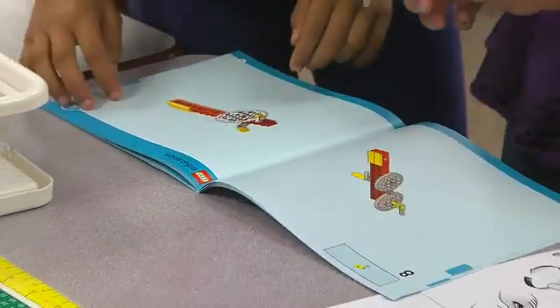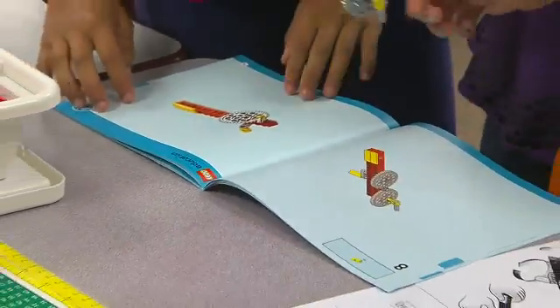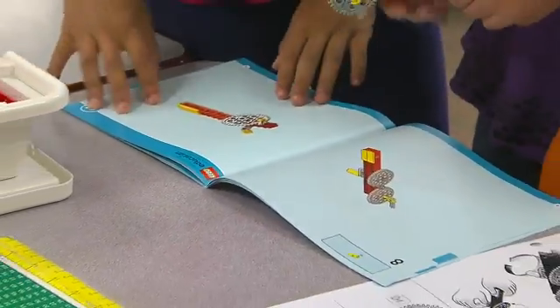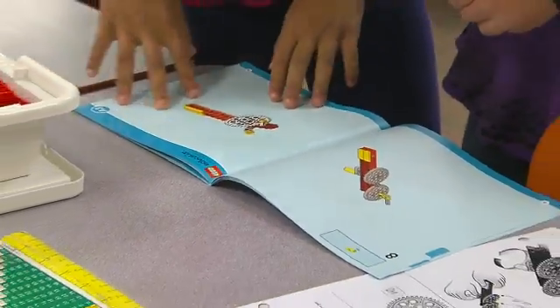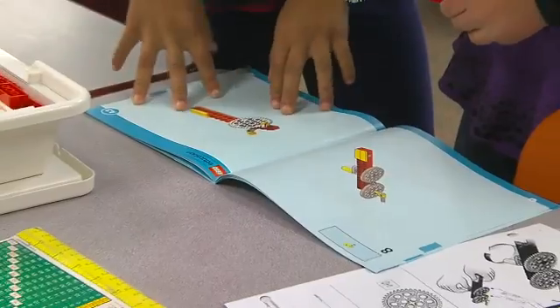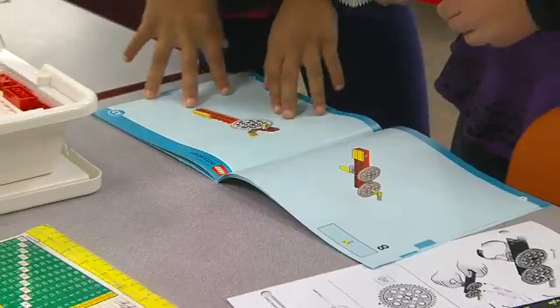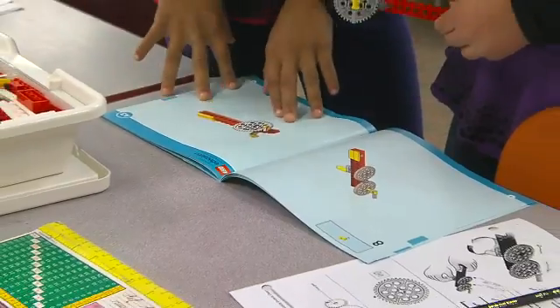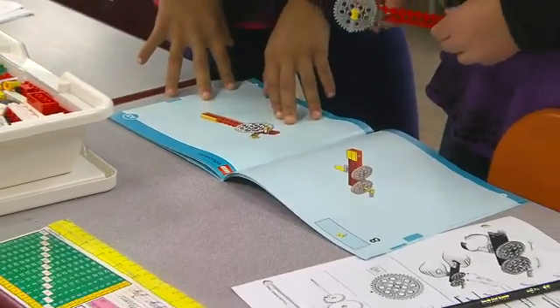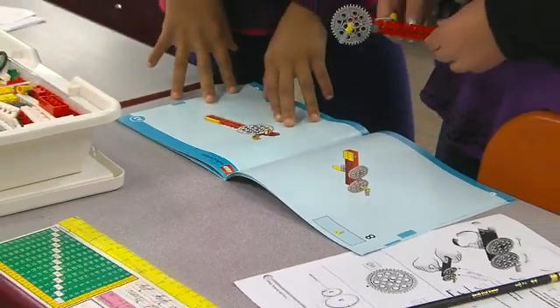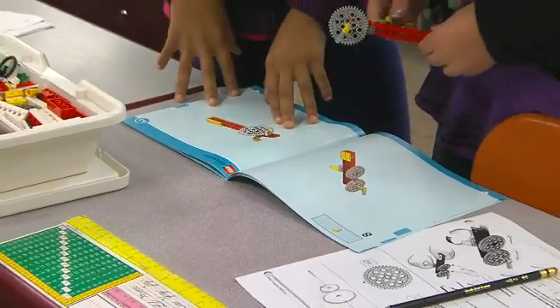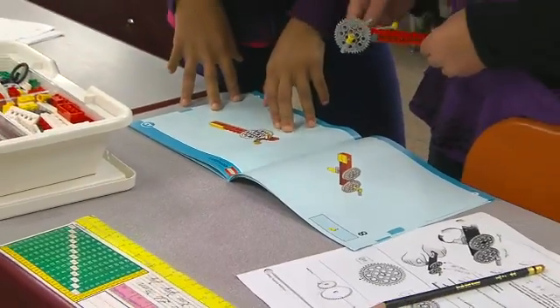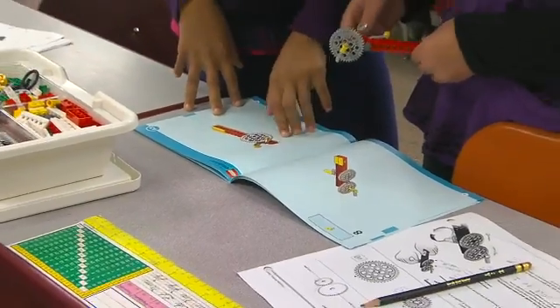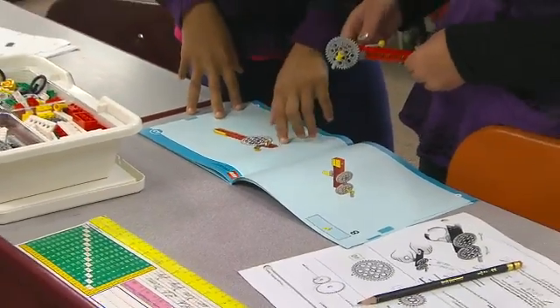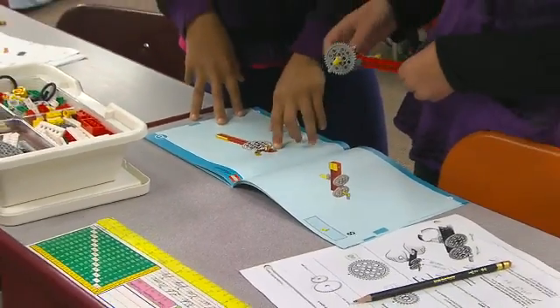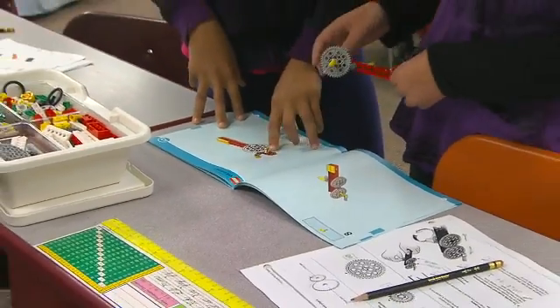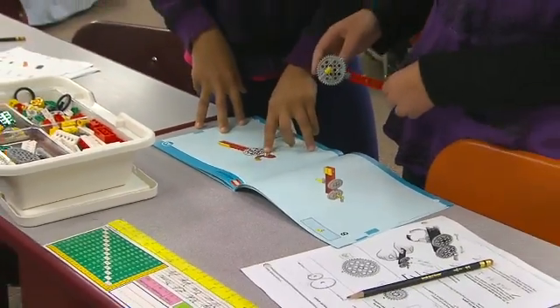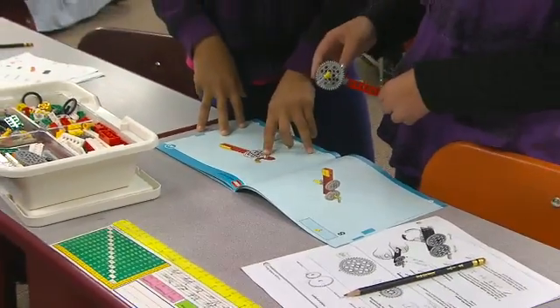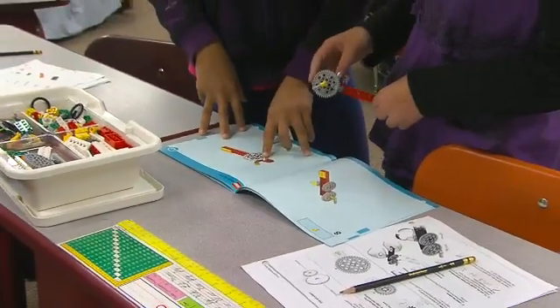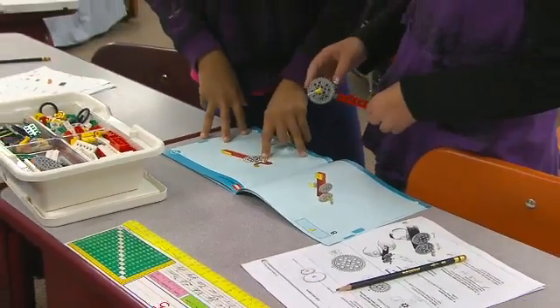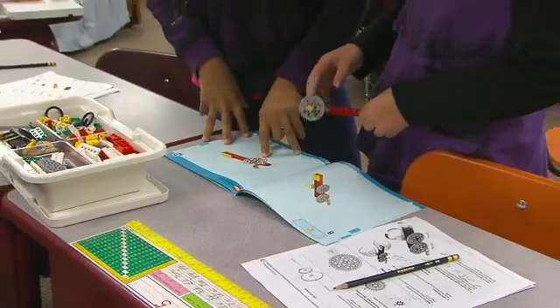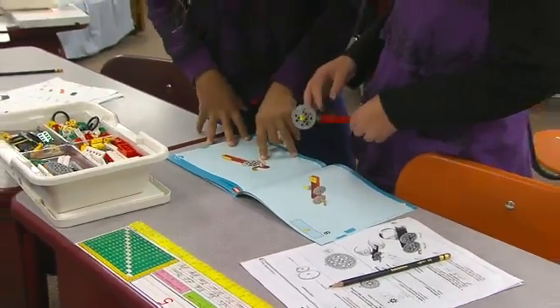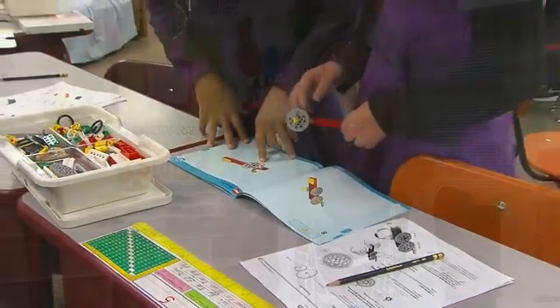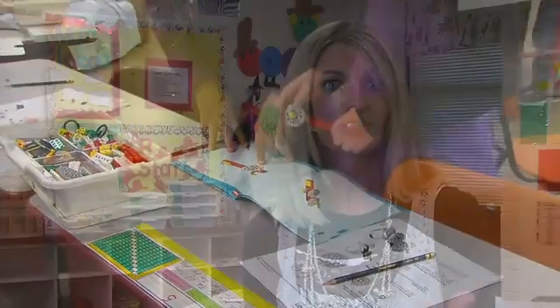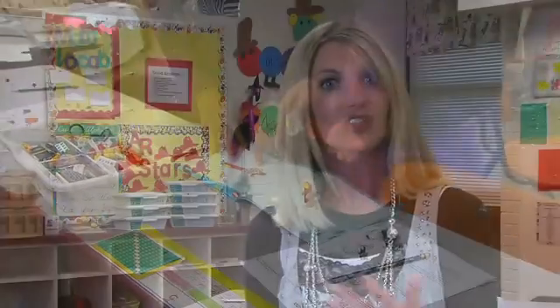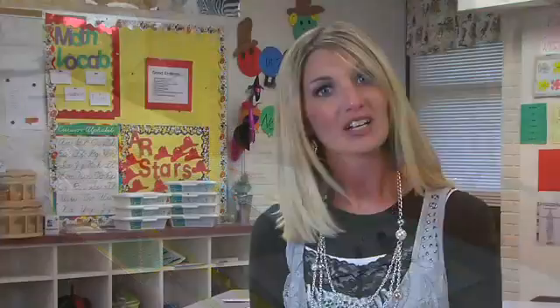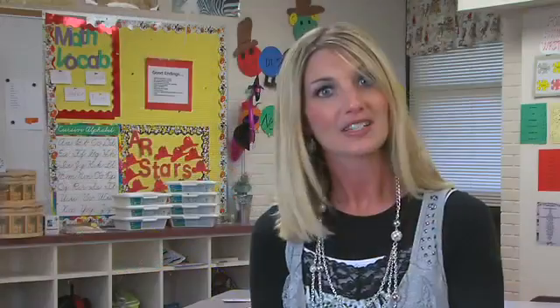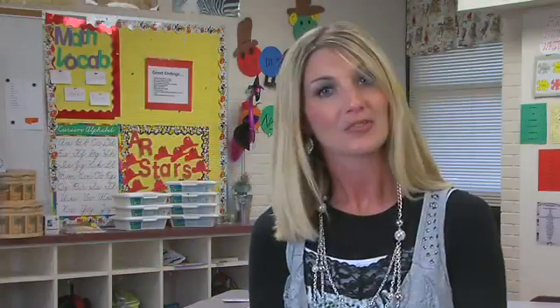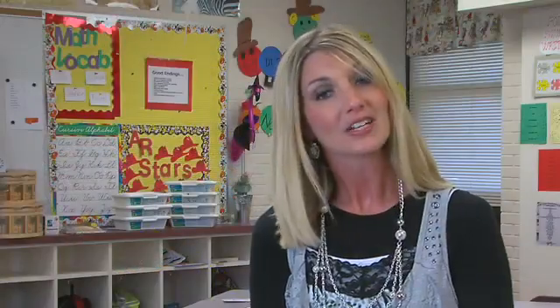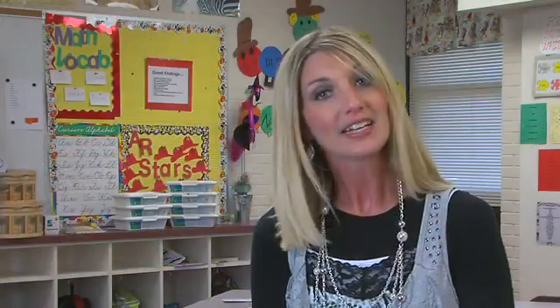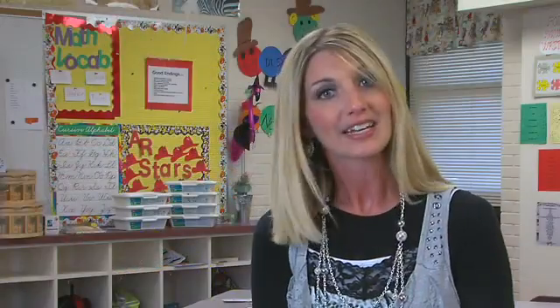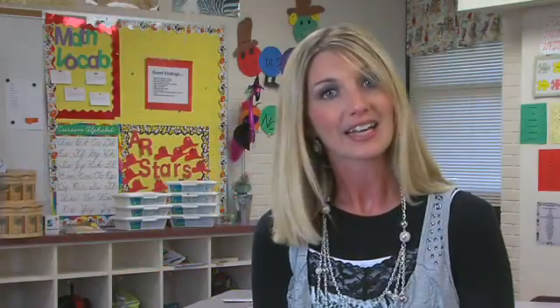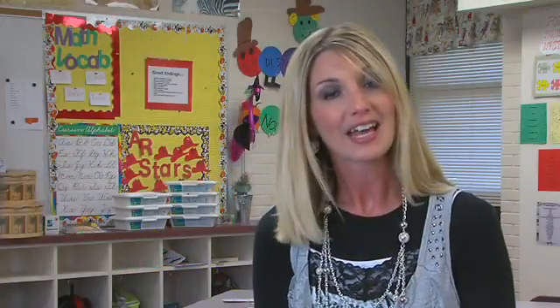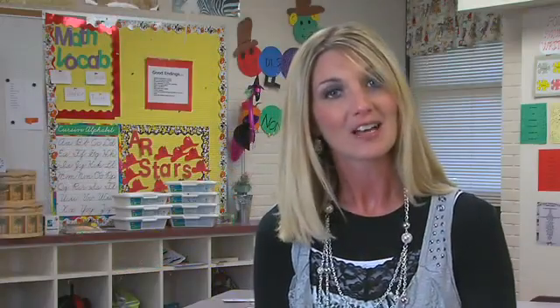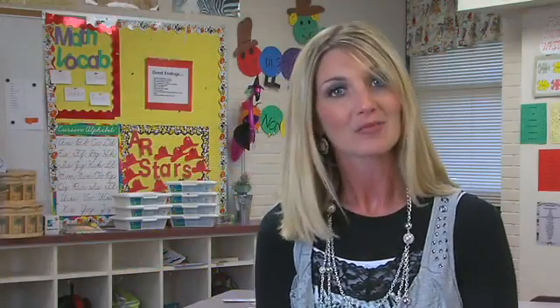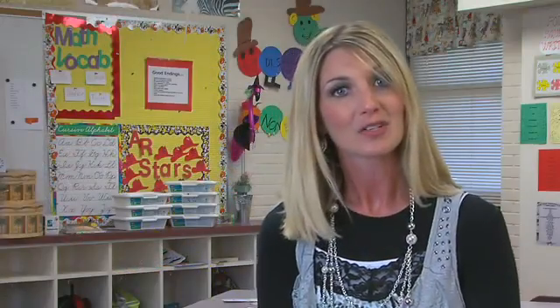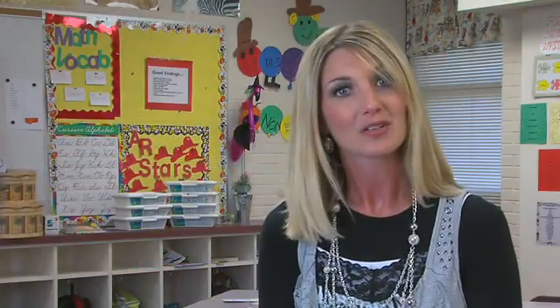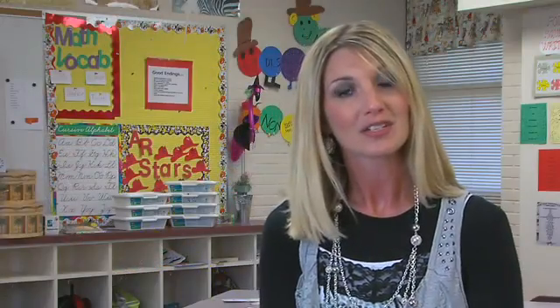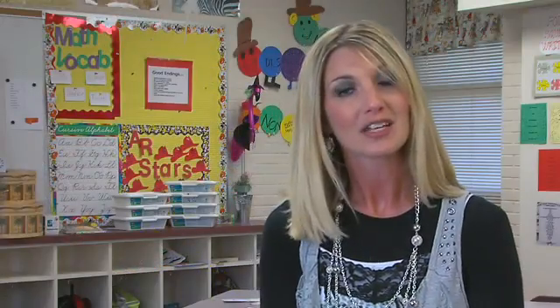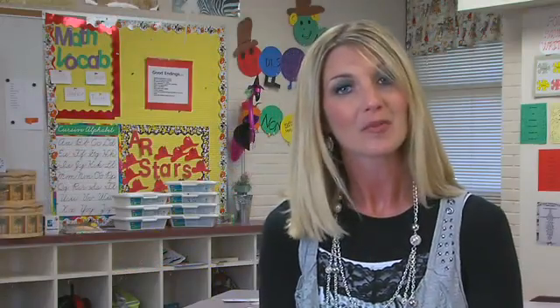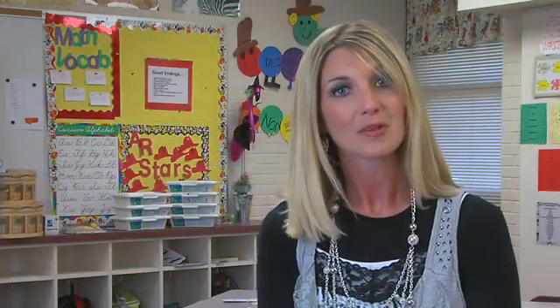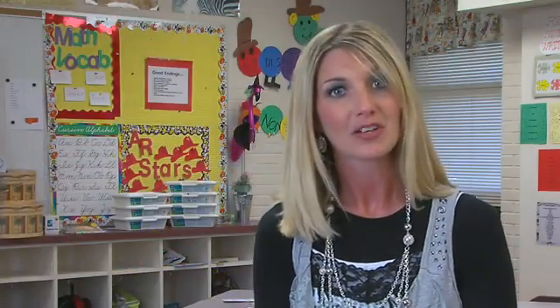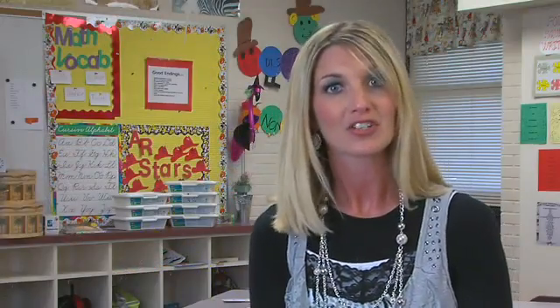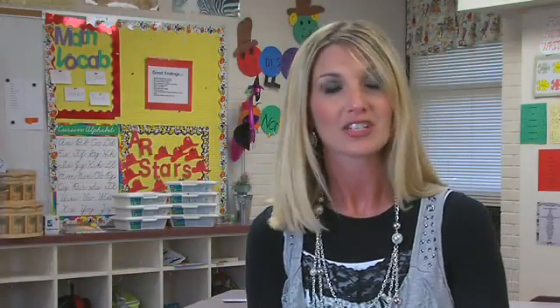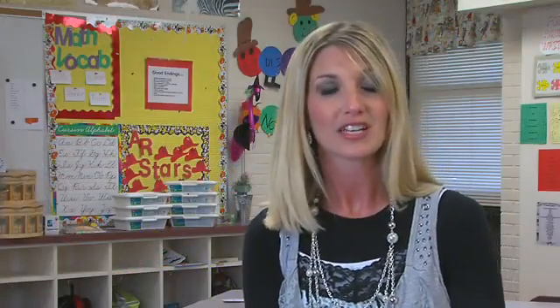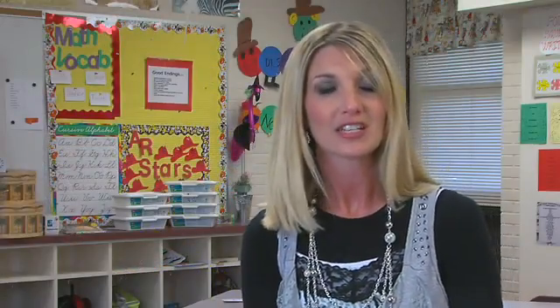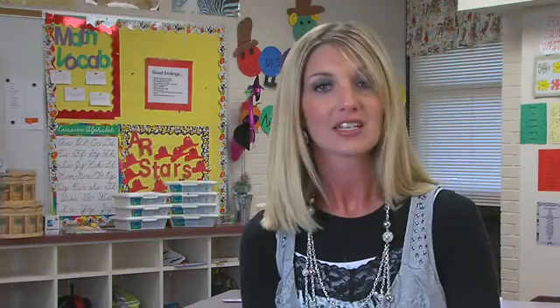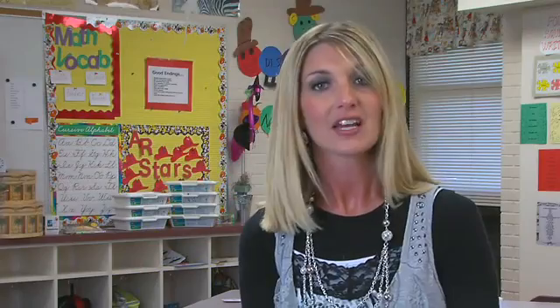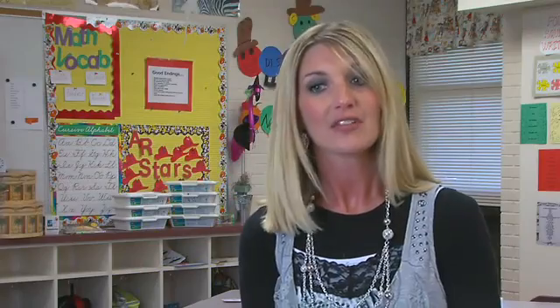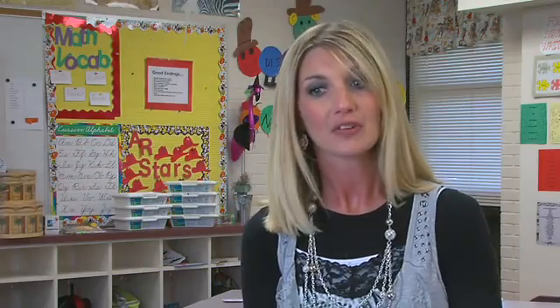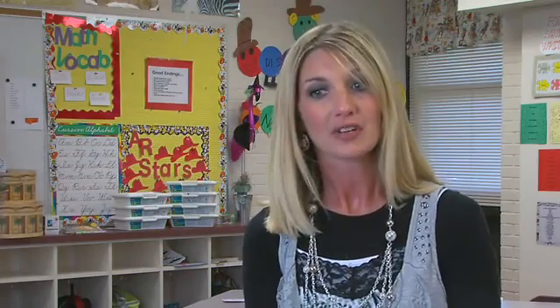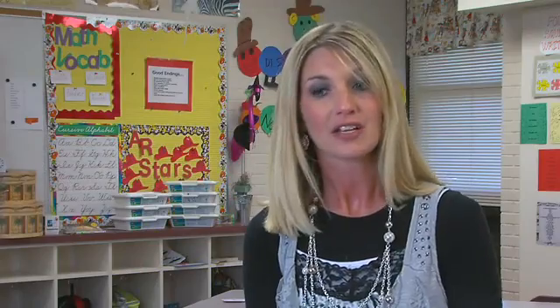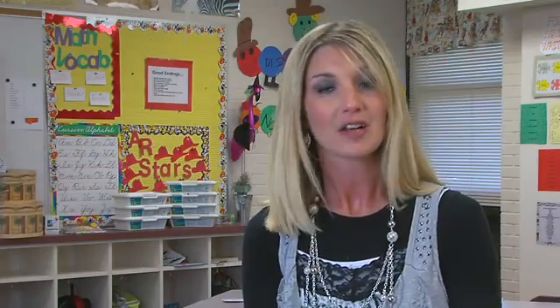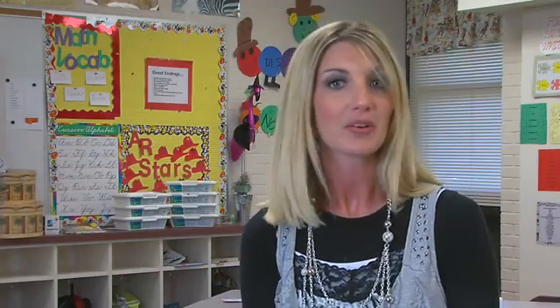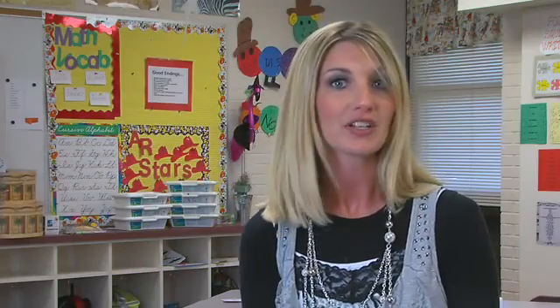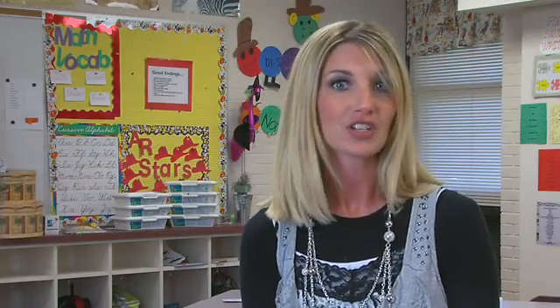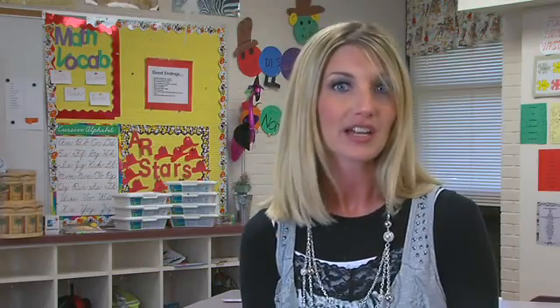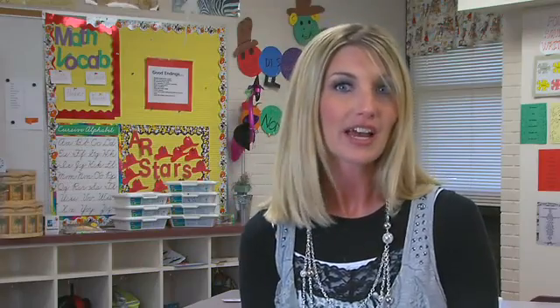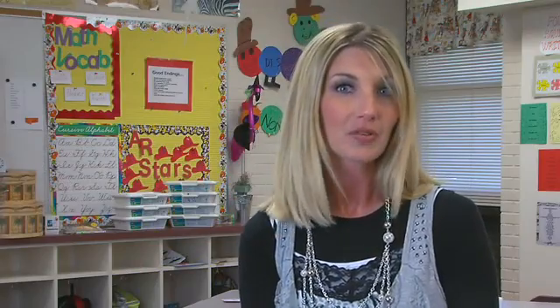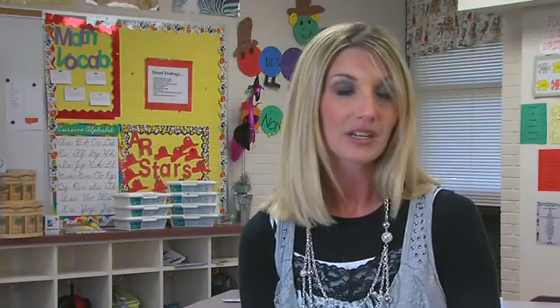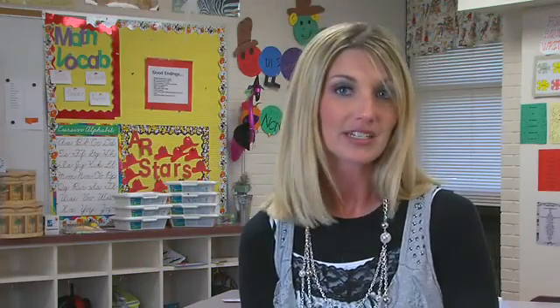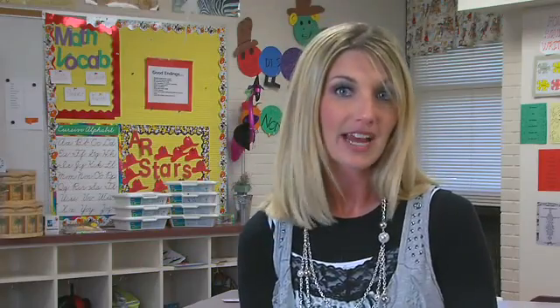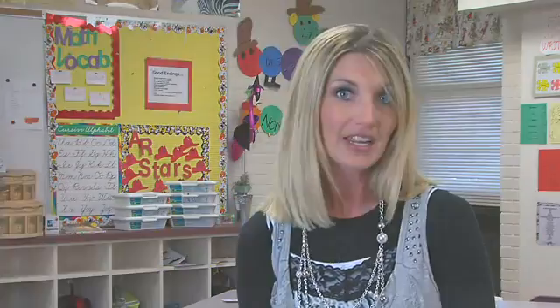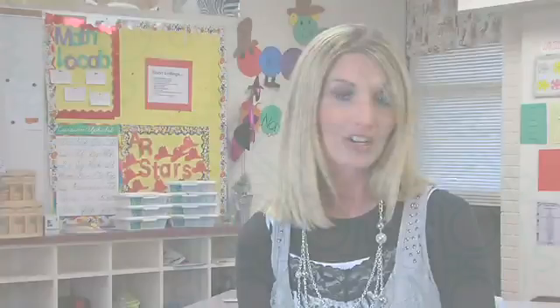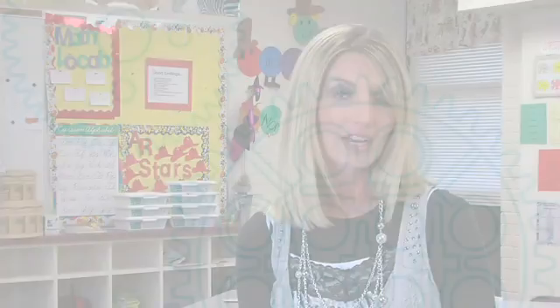The diagrams that they're looking at and studying — that's a text feature that we stress in reading to help them understand their reading comprehension and how to read a diagram.